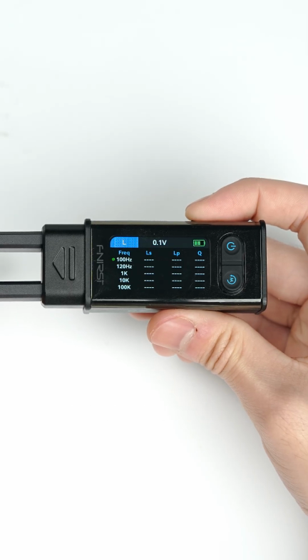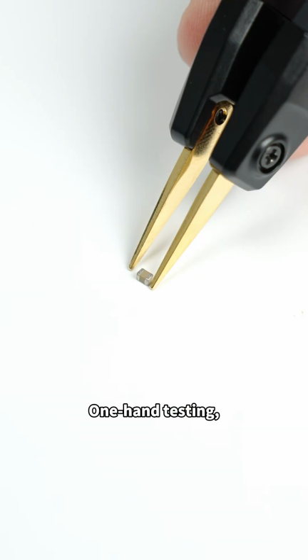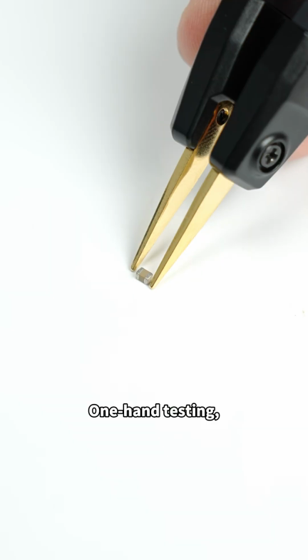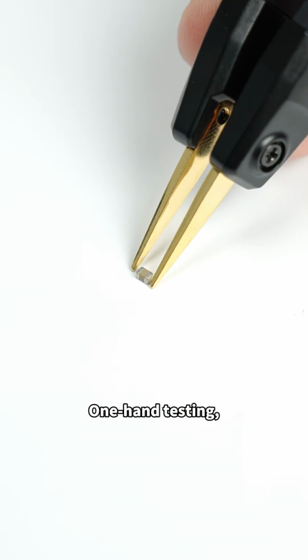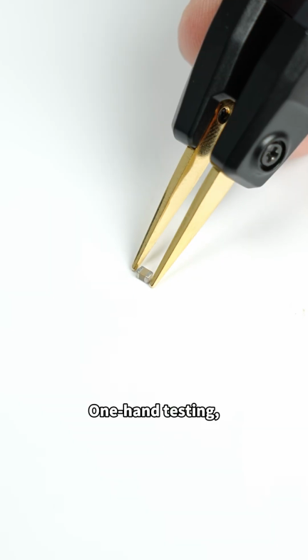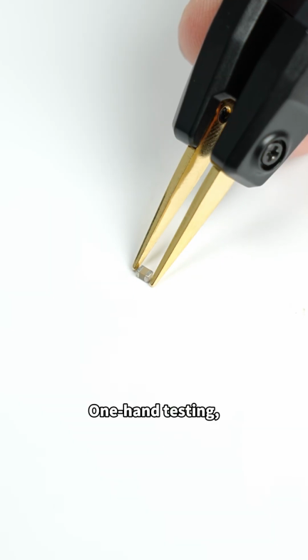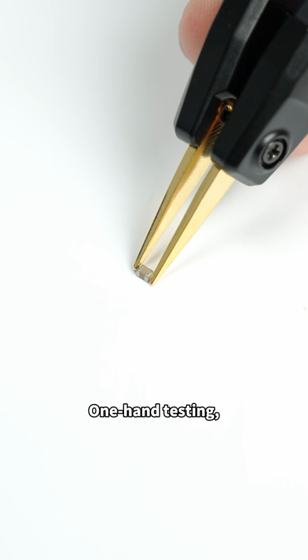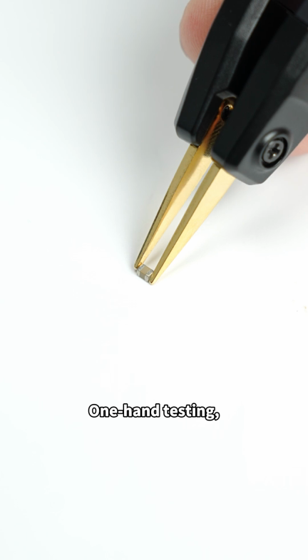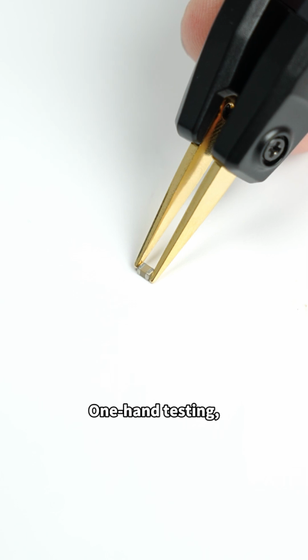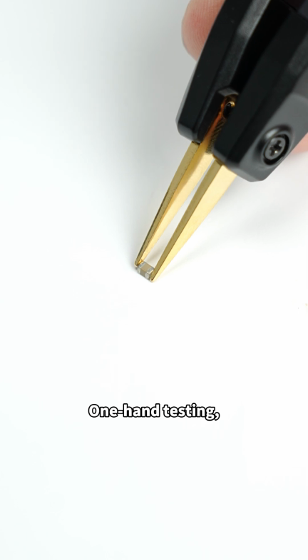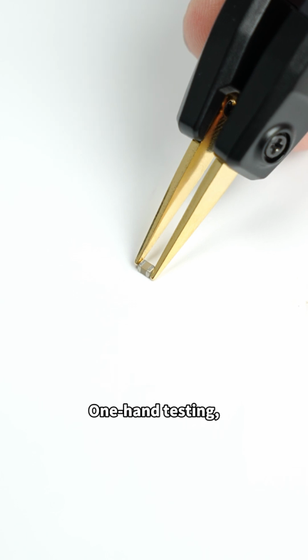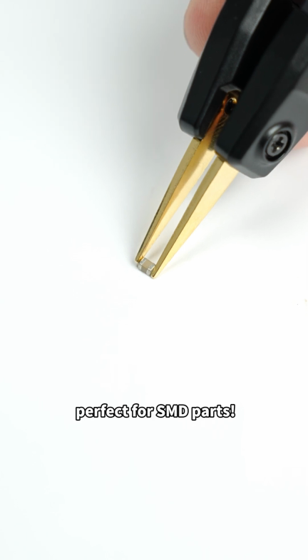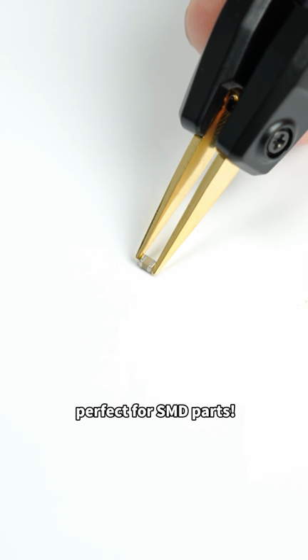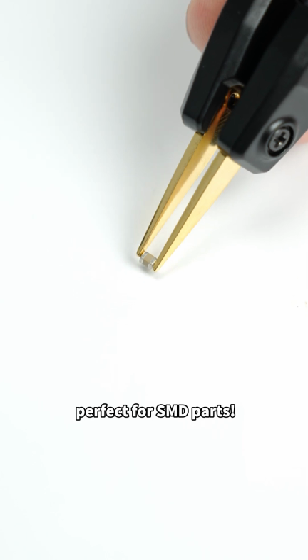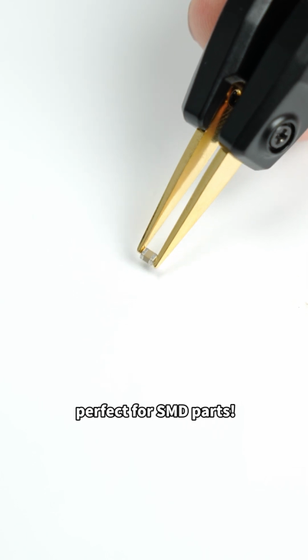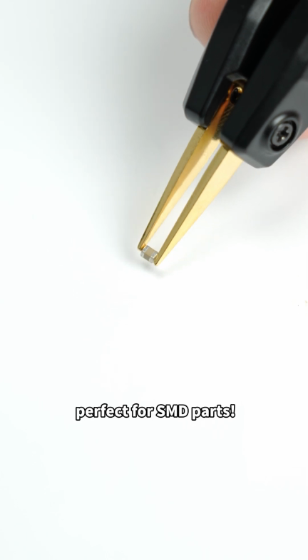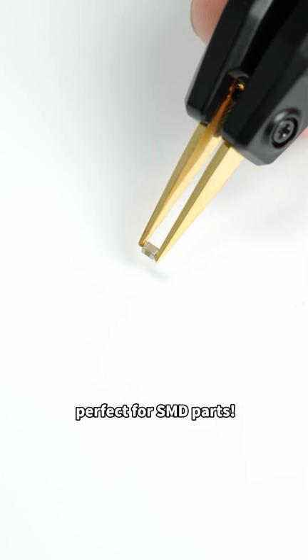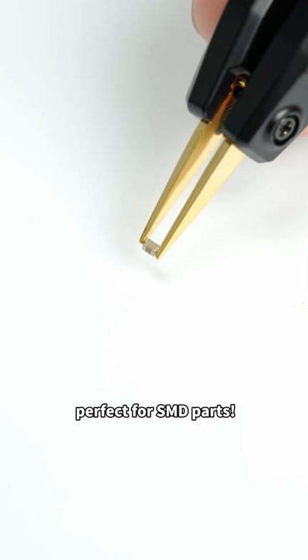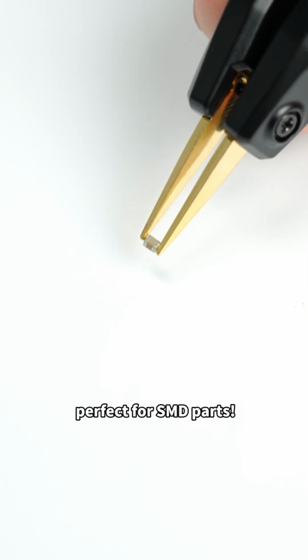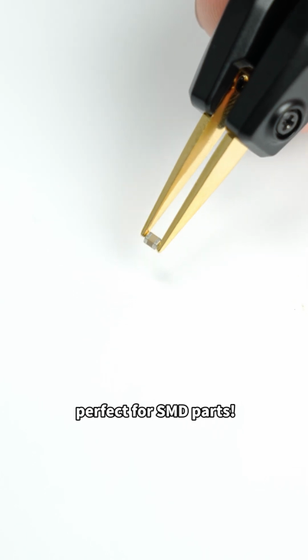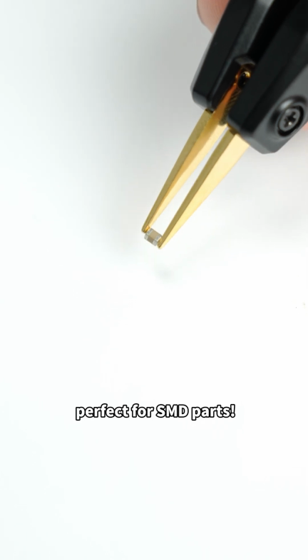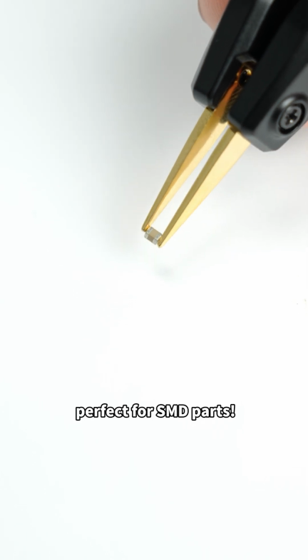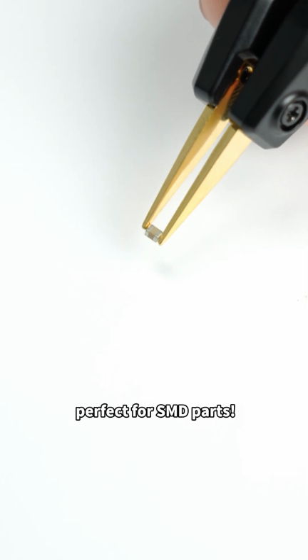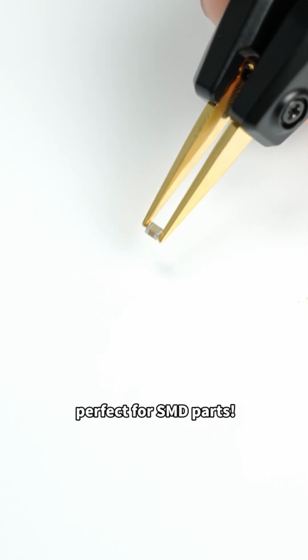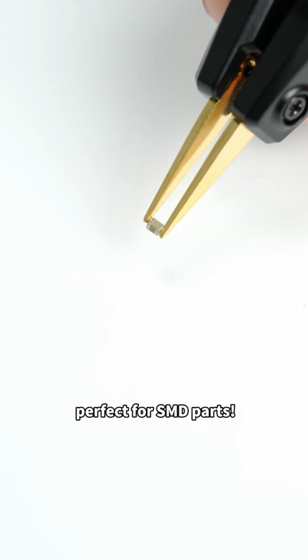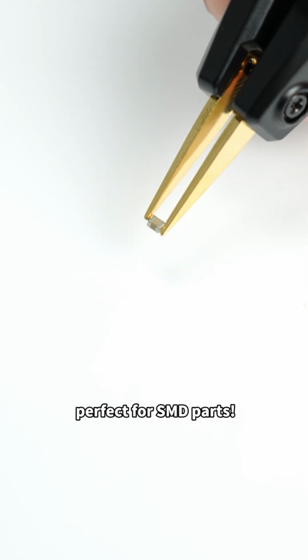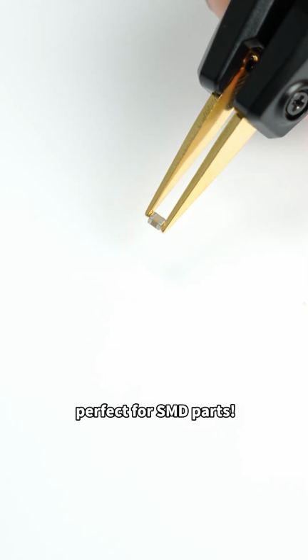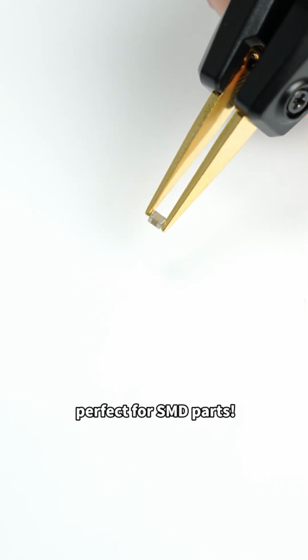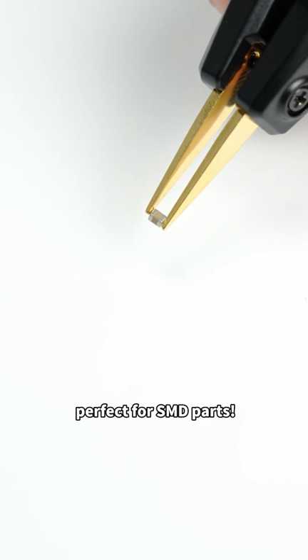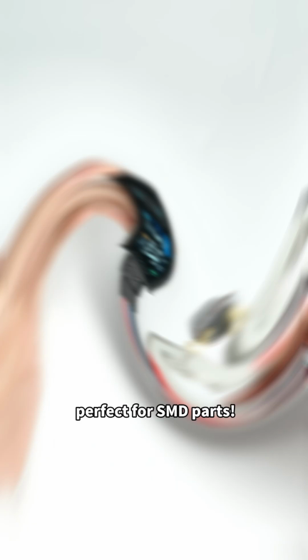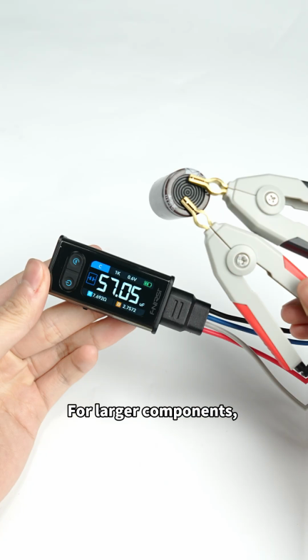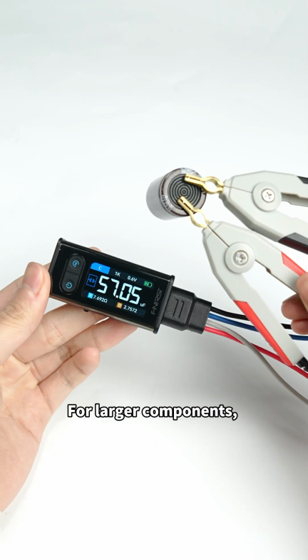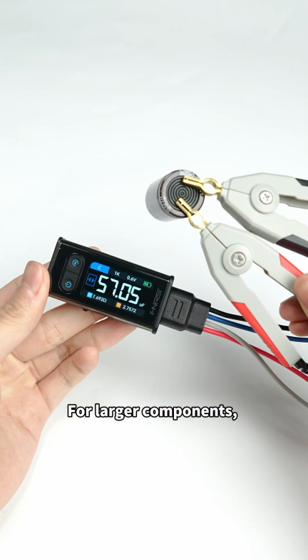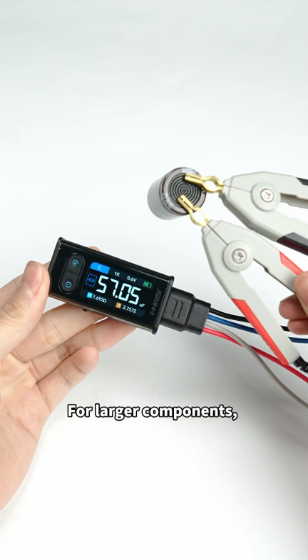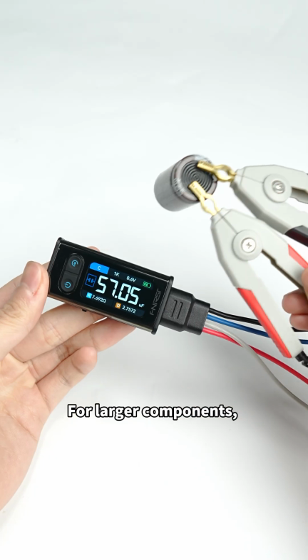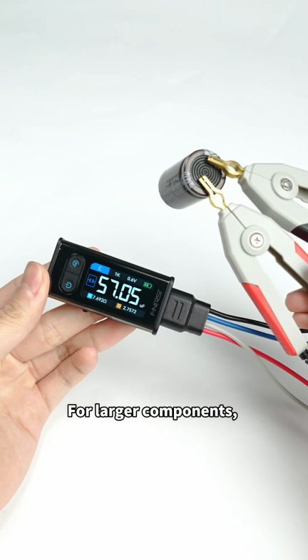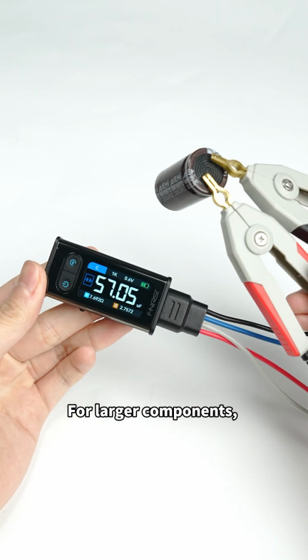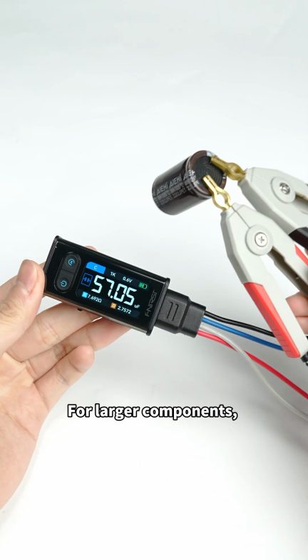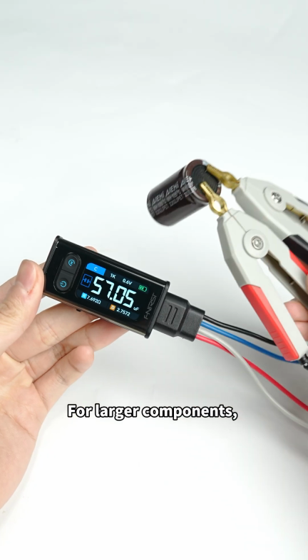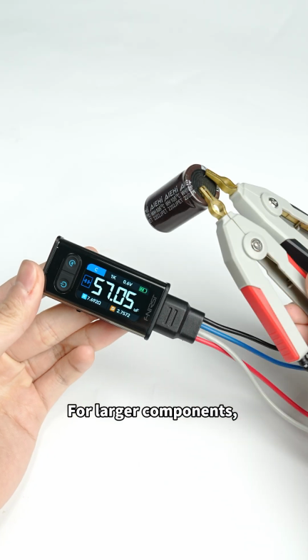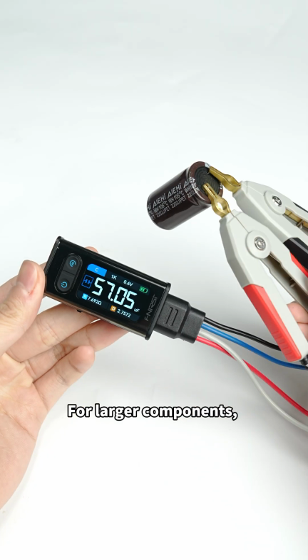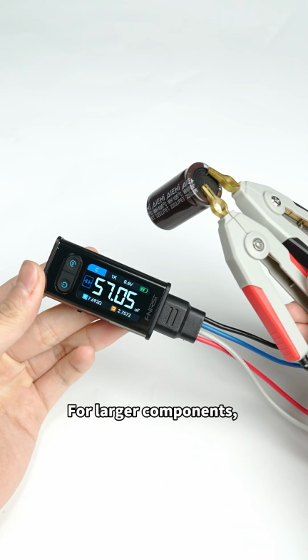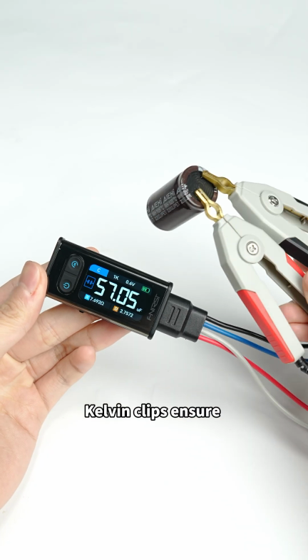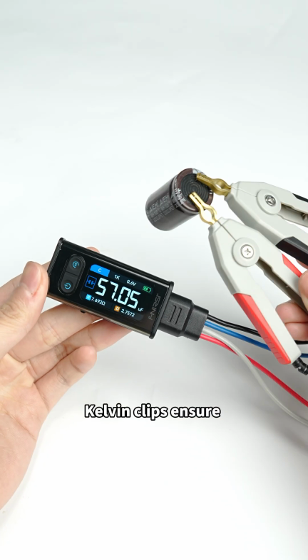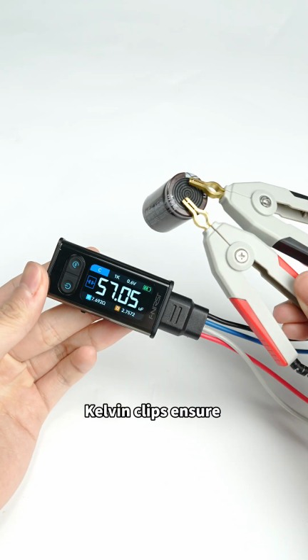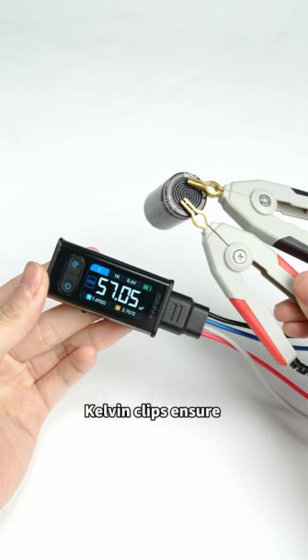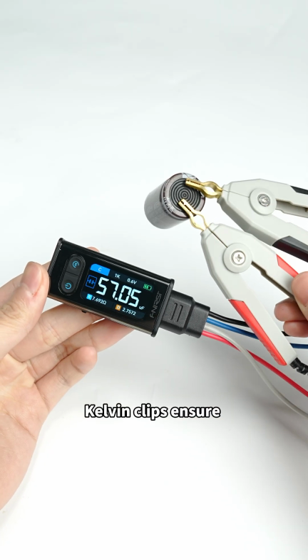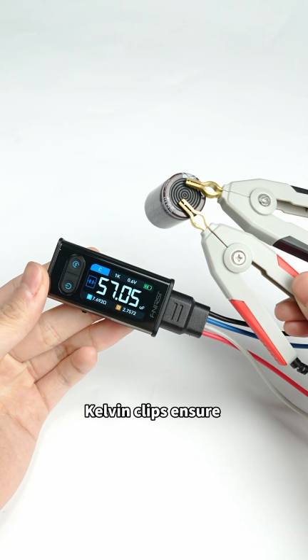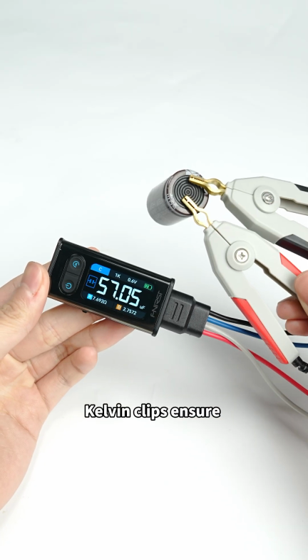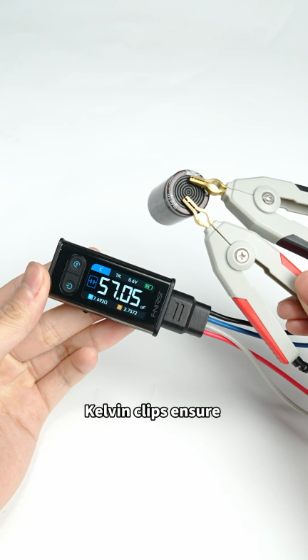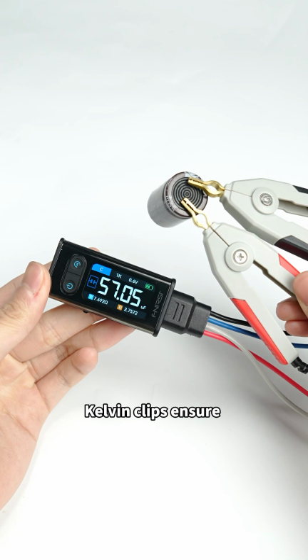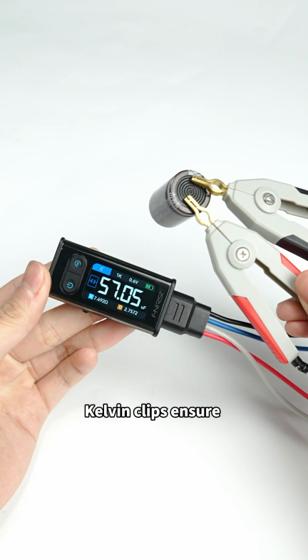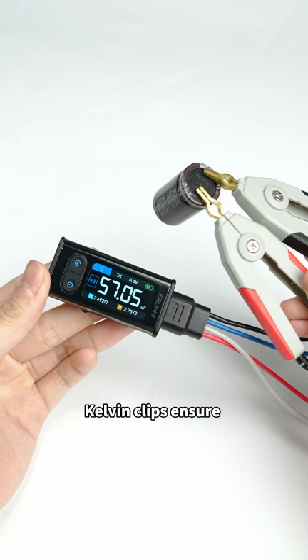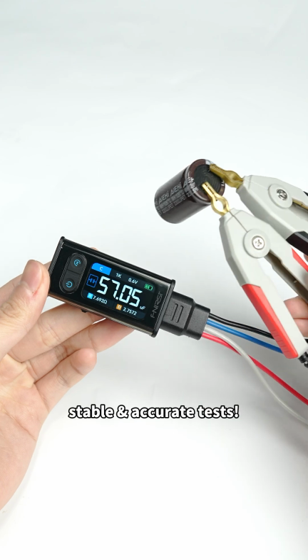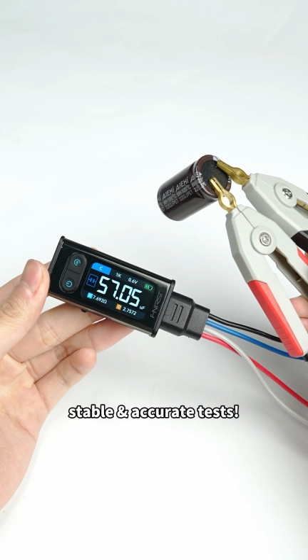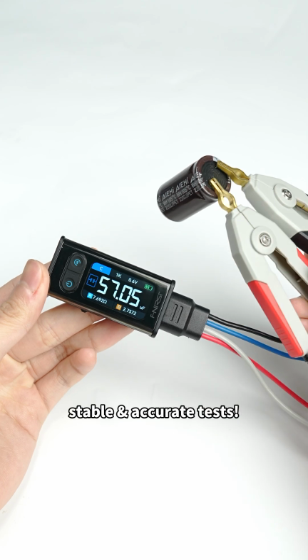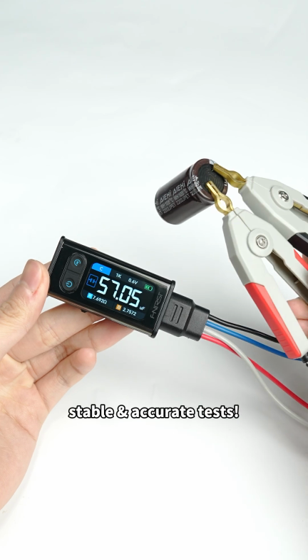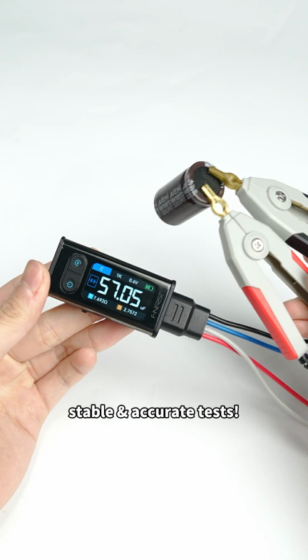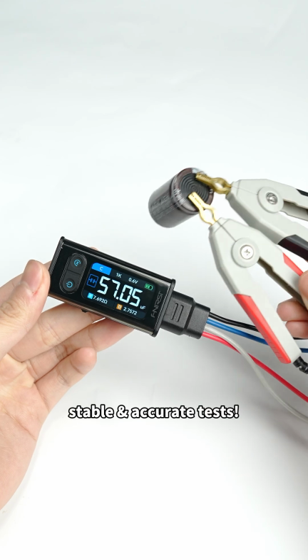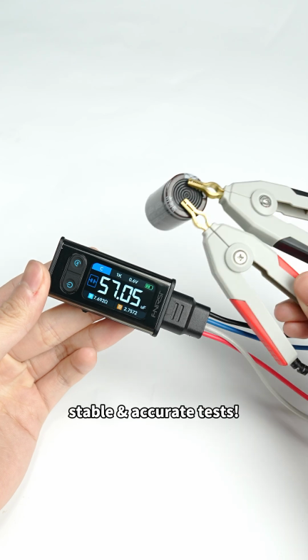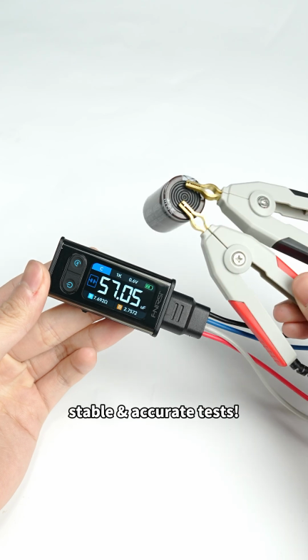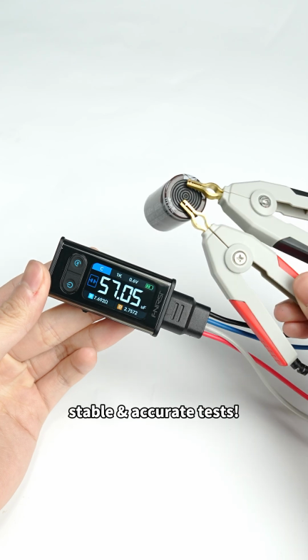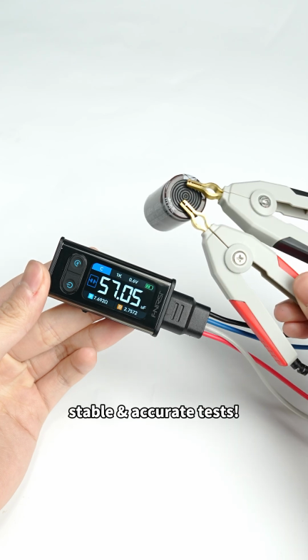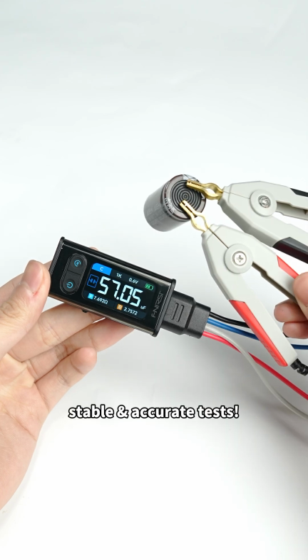One-hand testing, perfect for SMD parts. For larger components, Kelvin clips ensure stable and accurate tests.